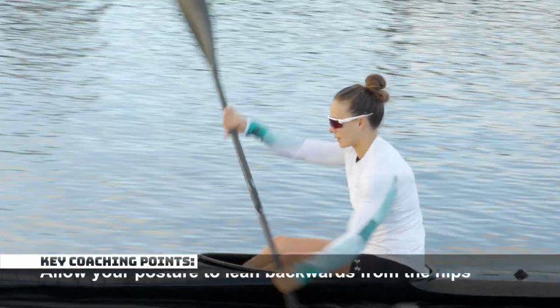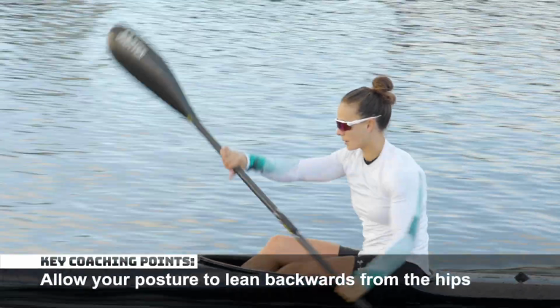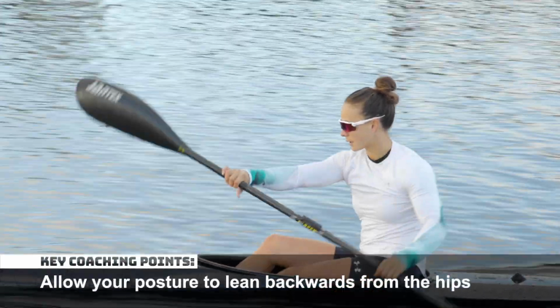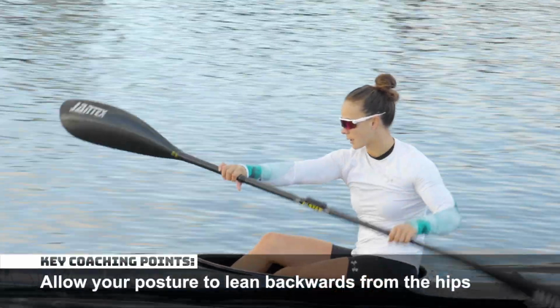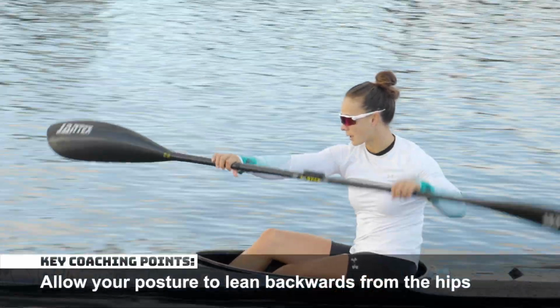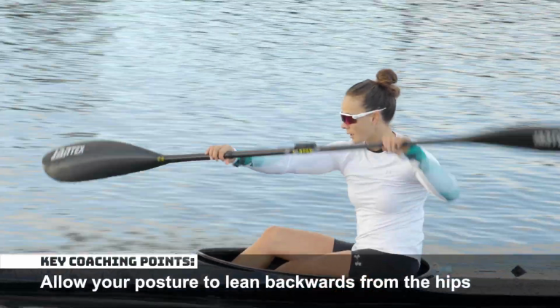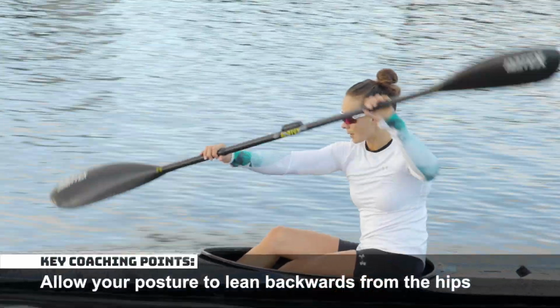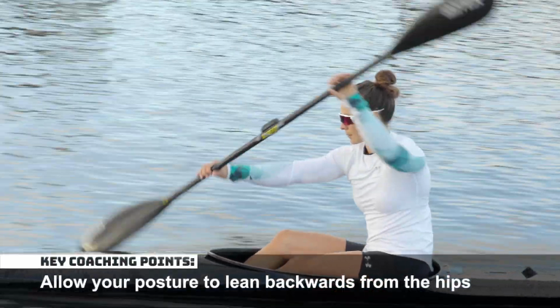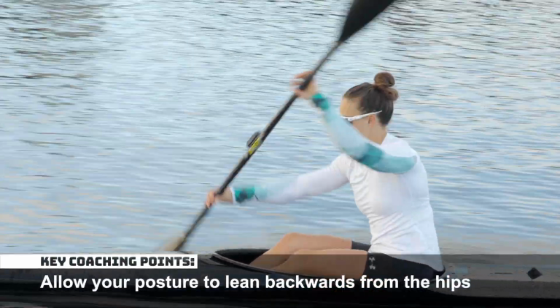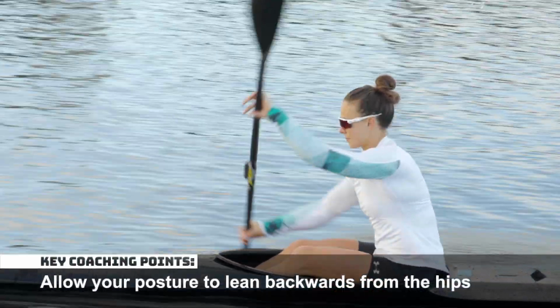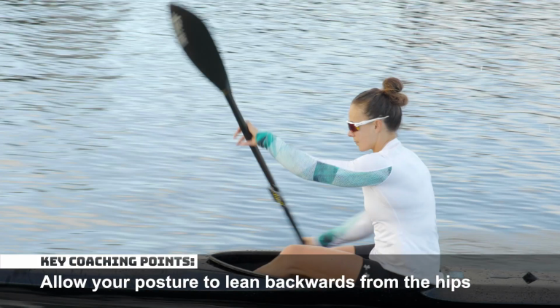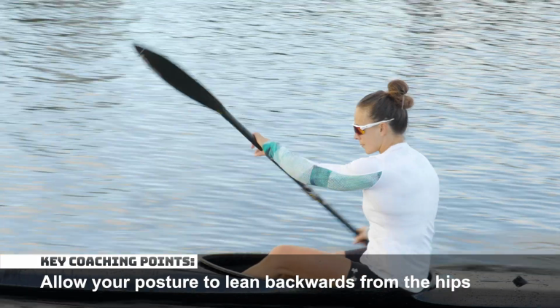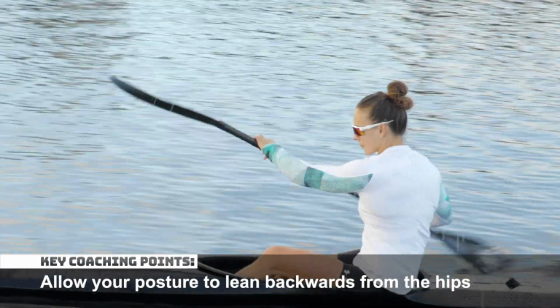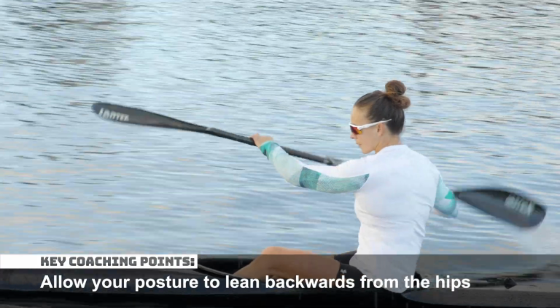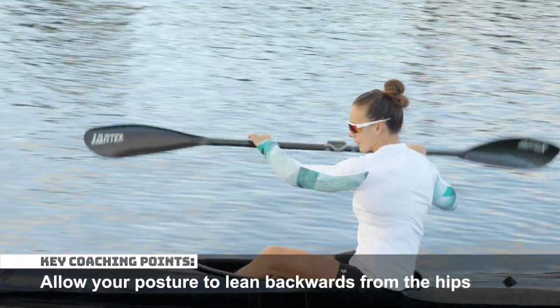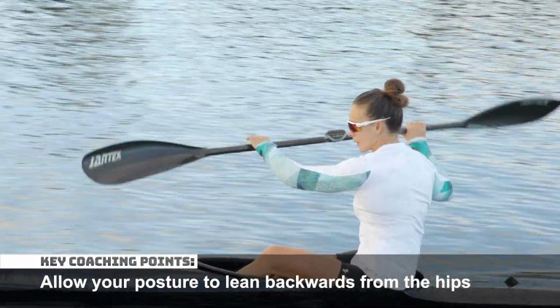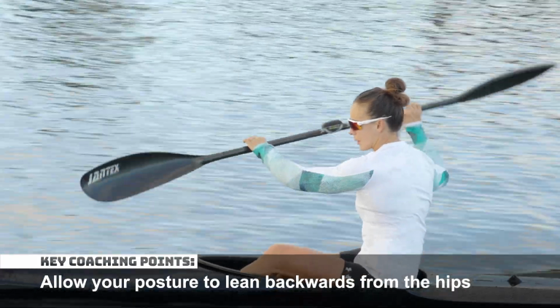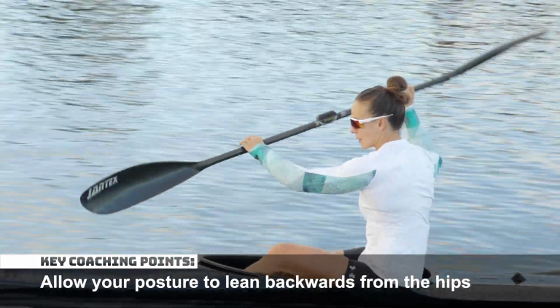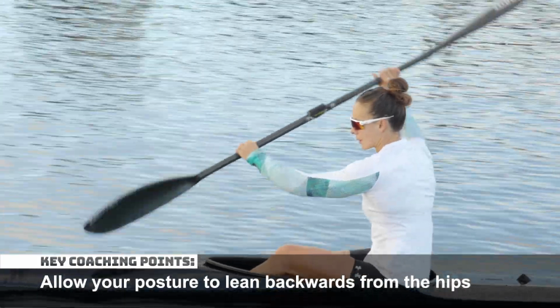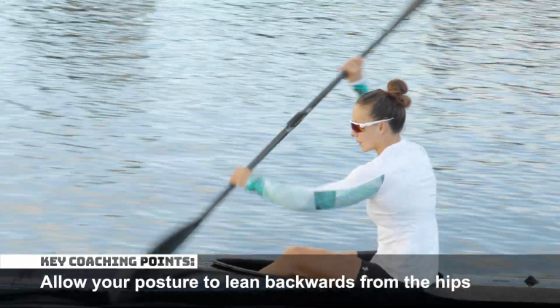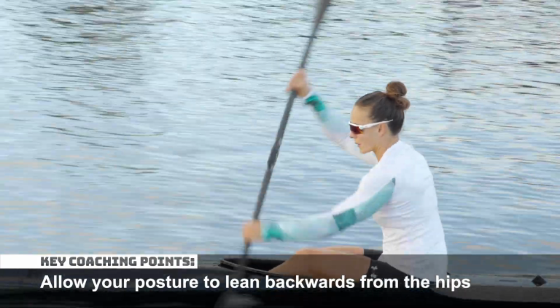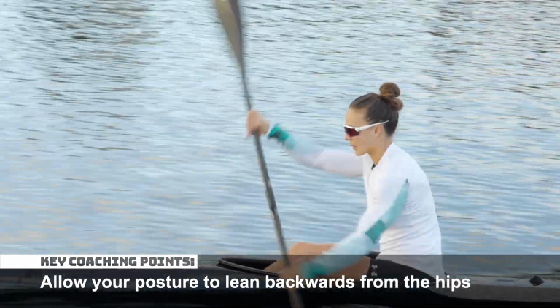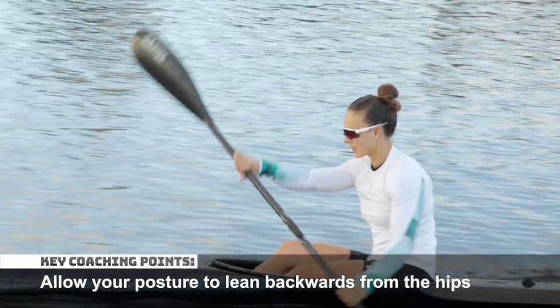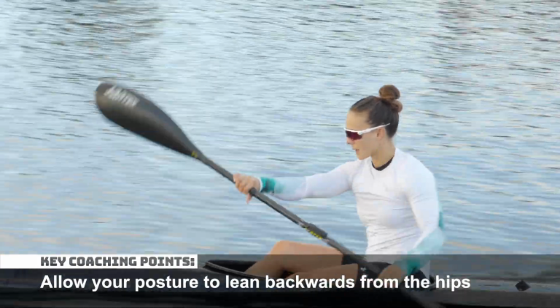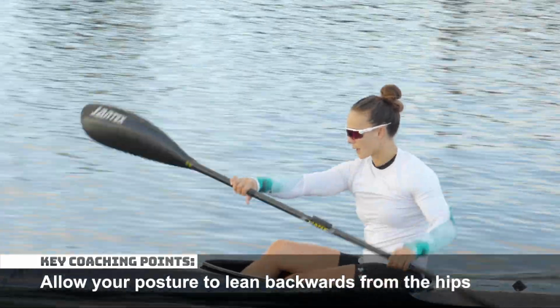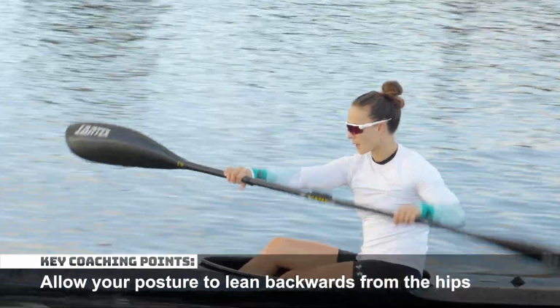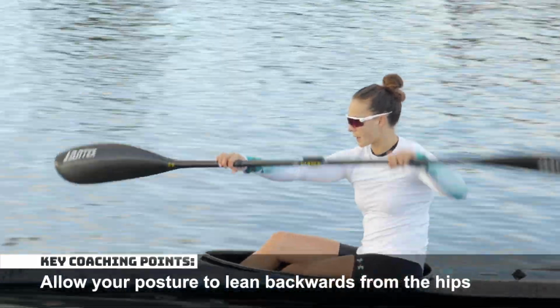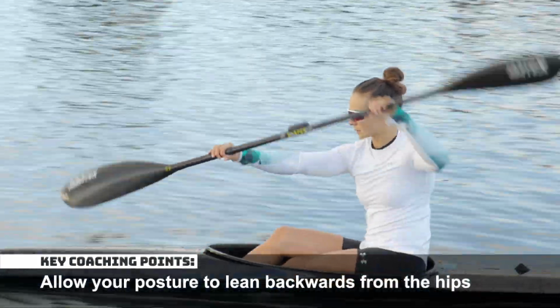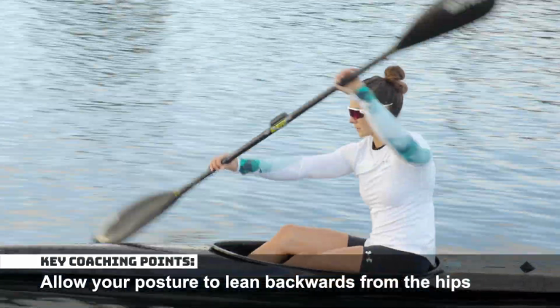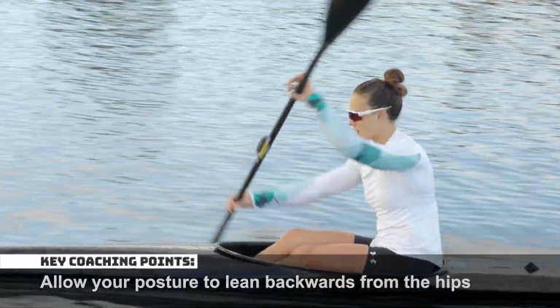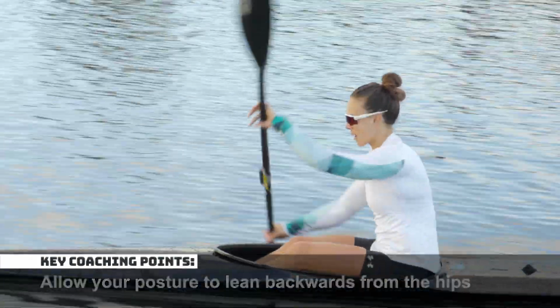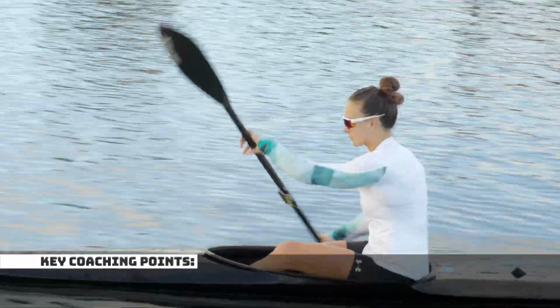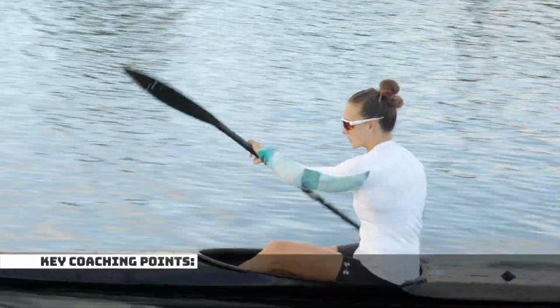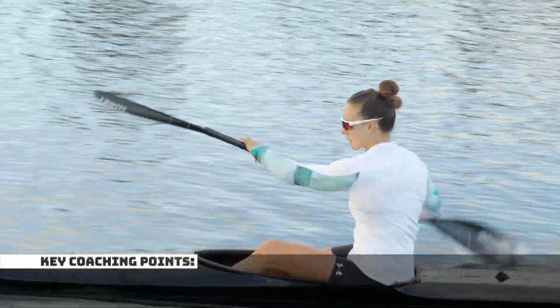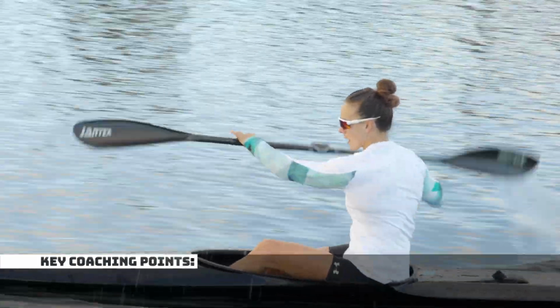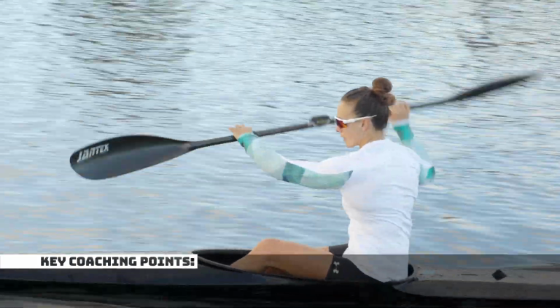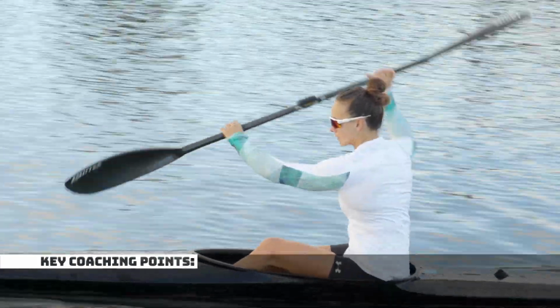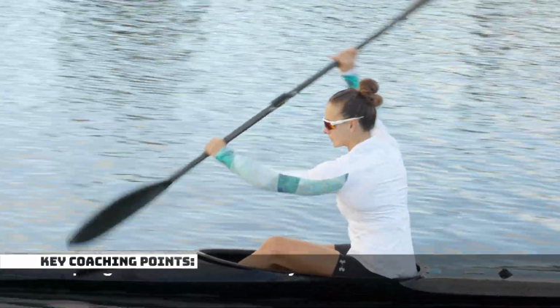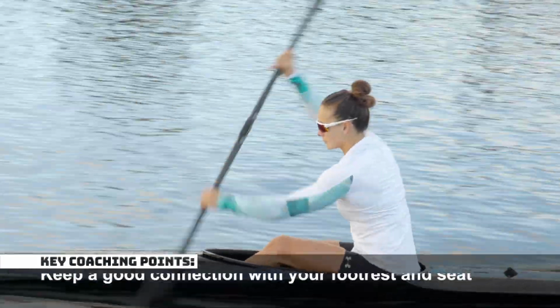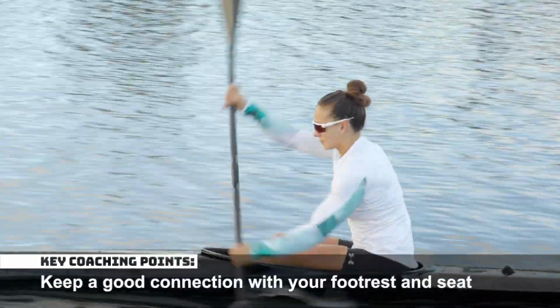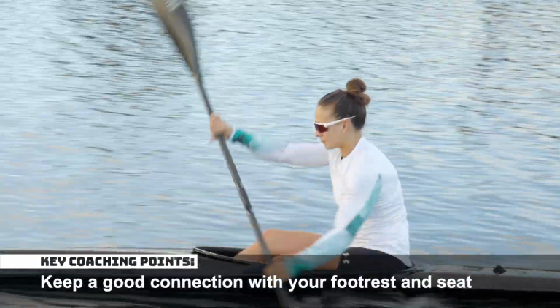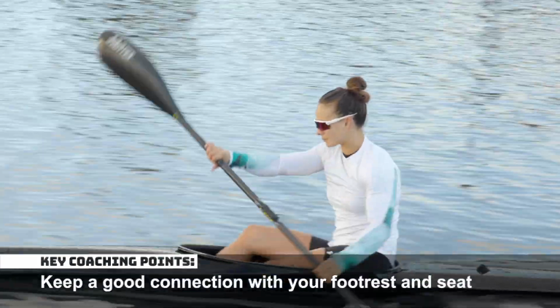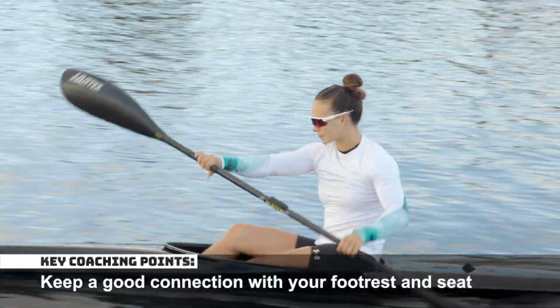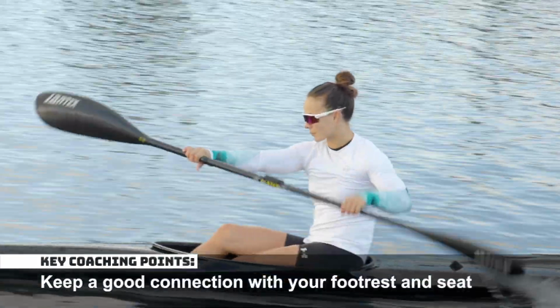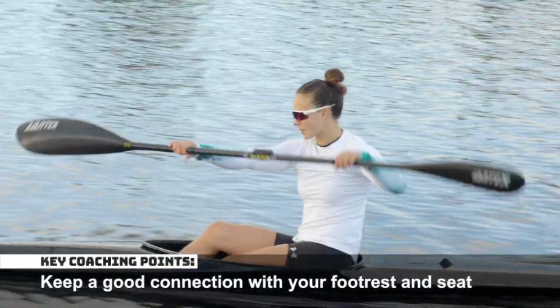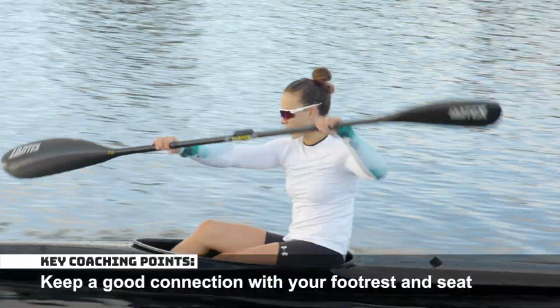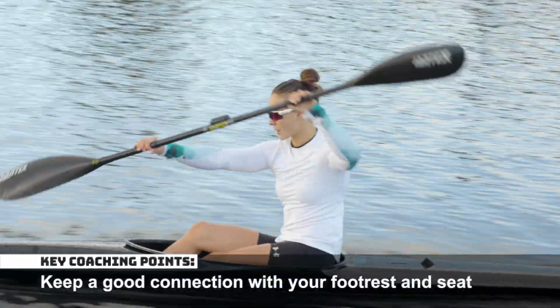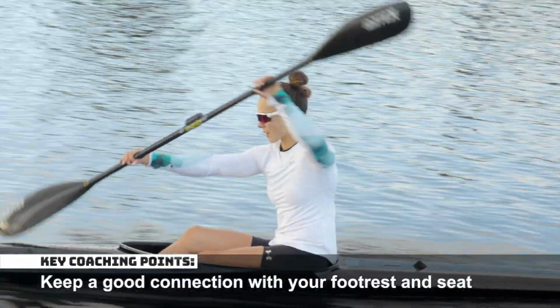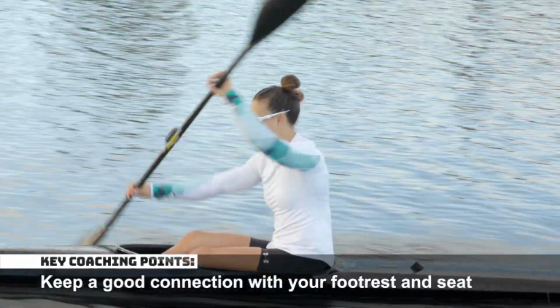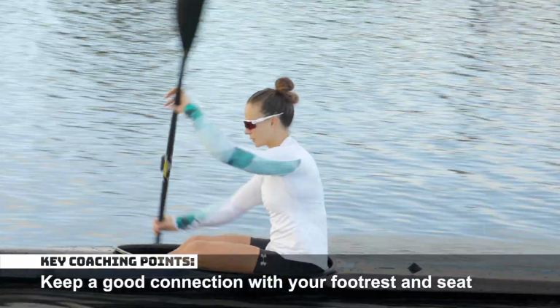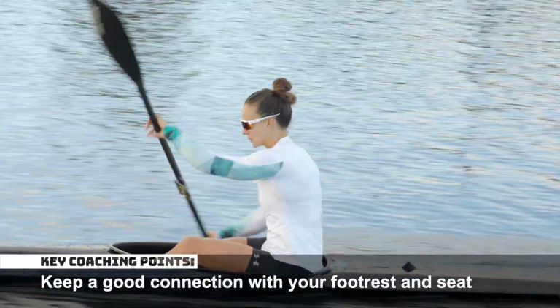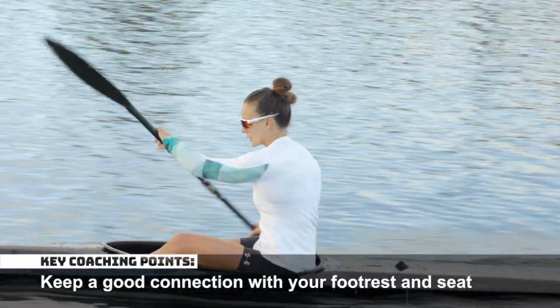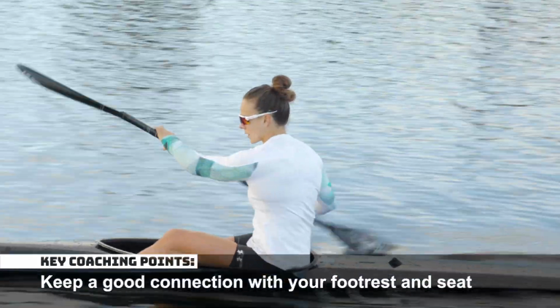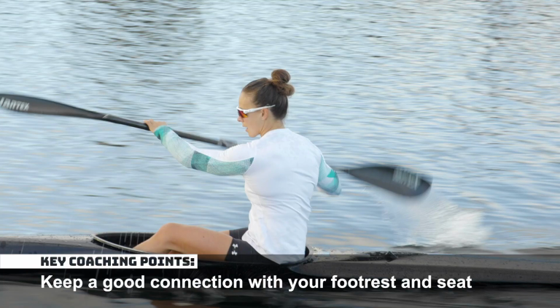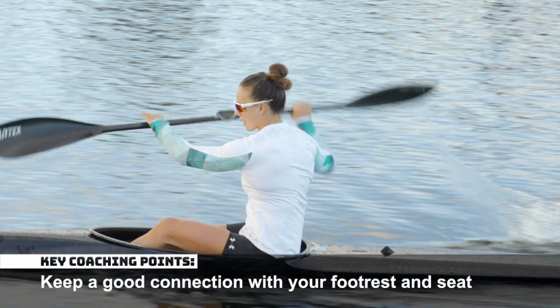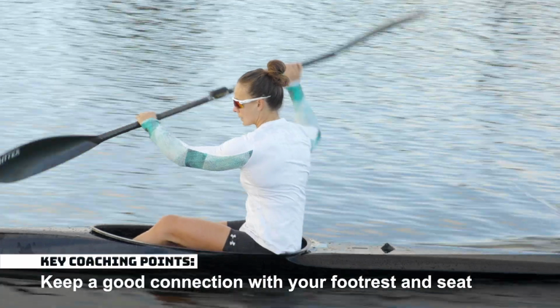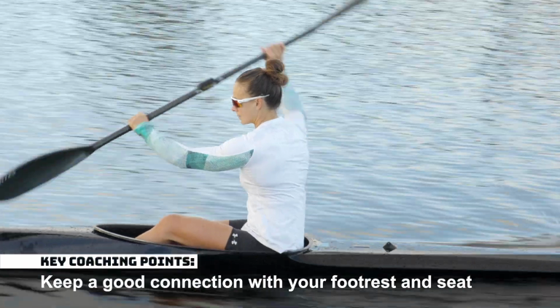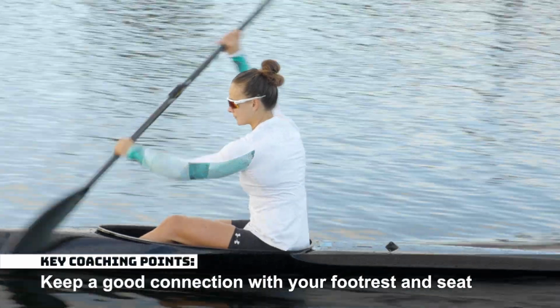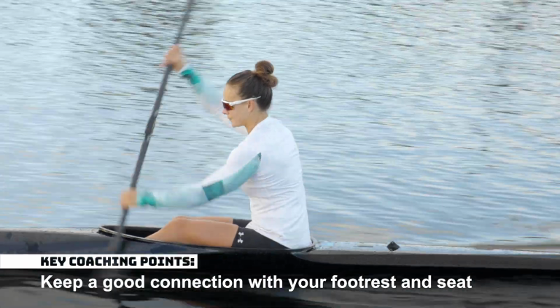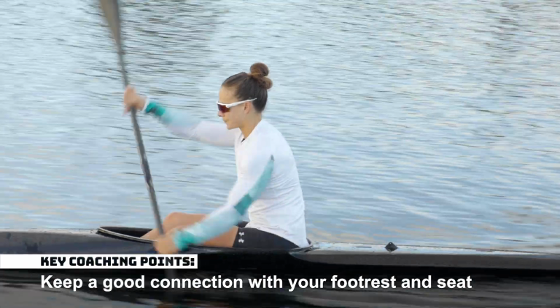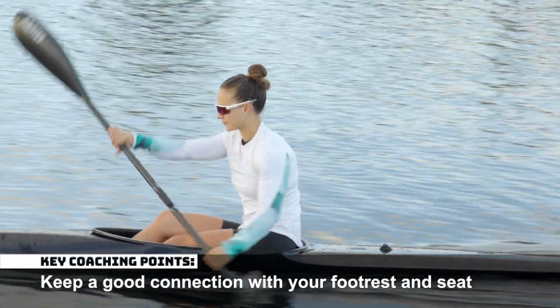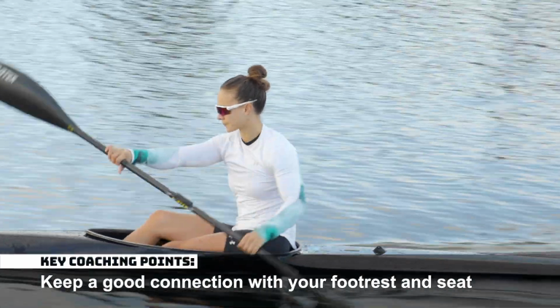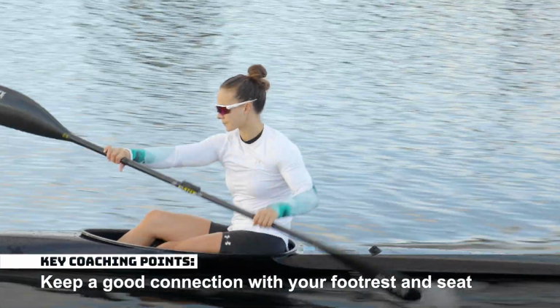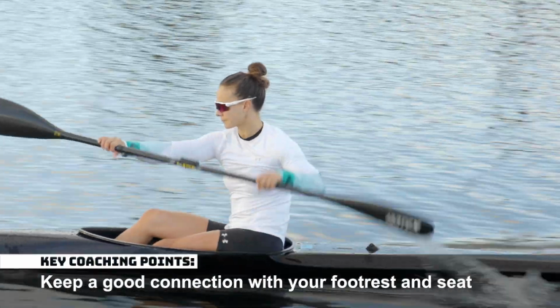Allow your posture to lean backwards from the hips. Keep a good connection with your footrest and seat.